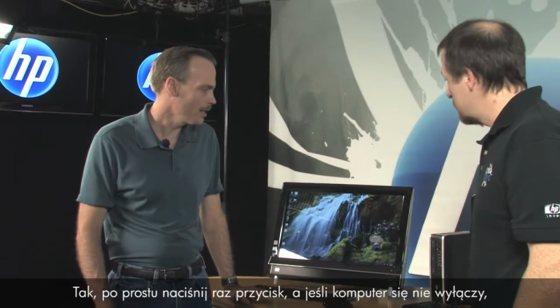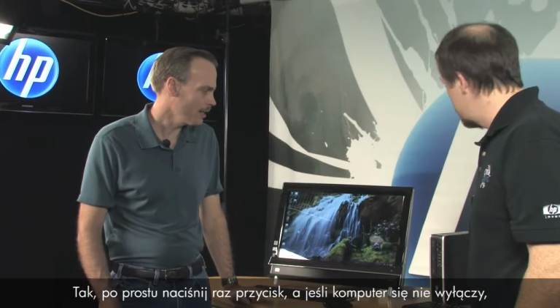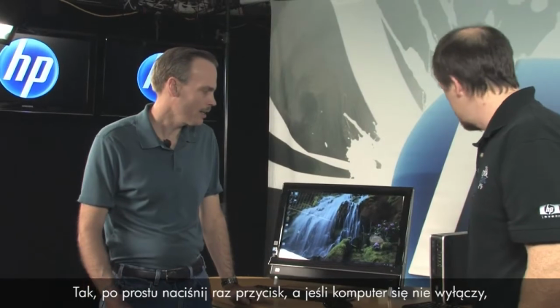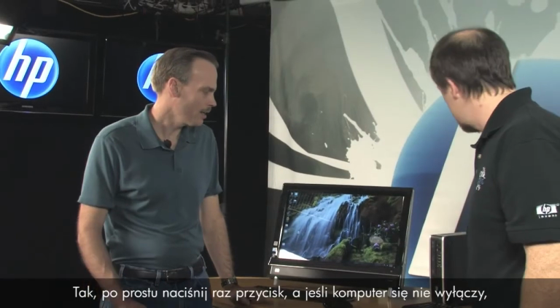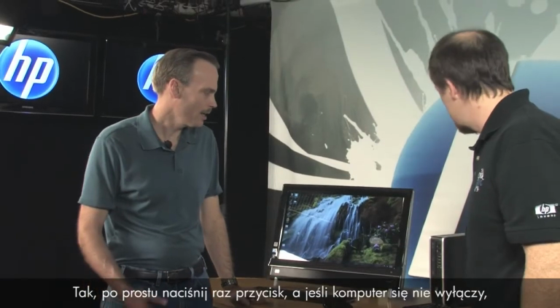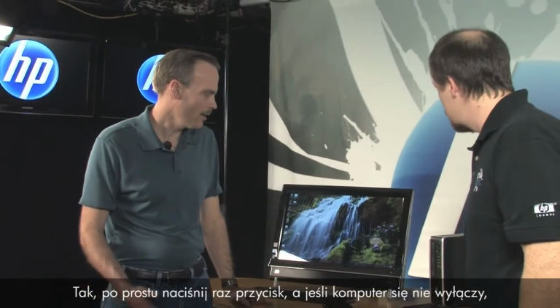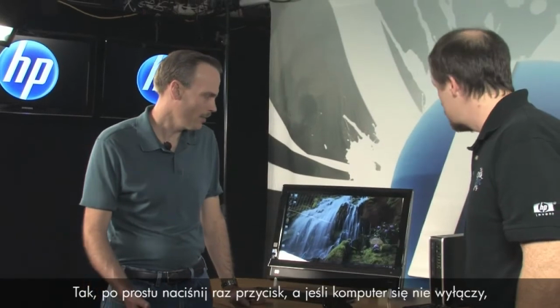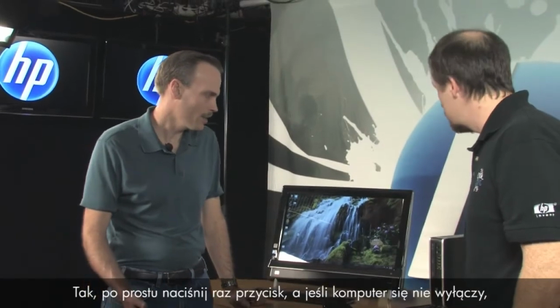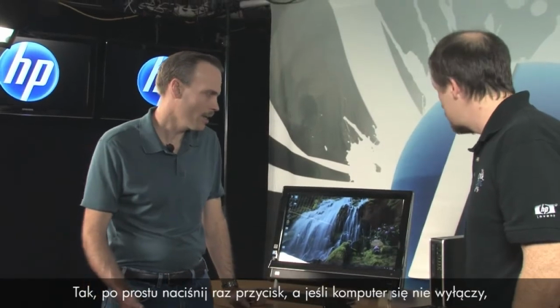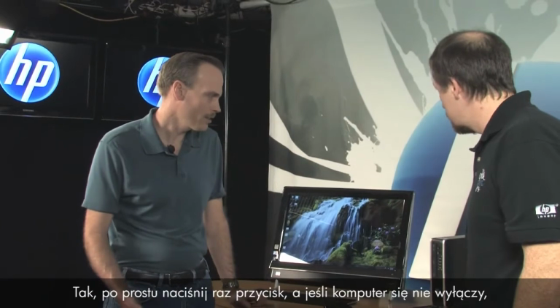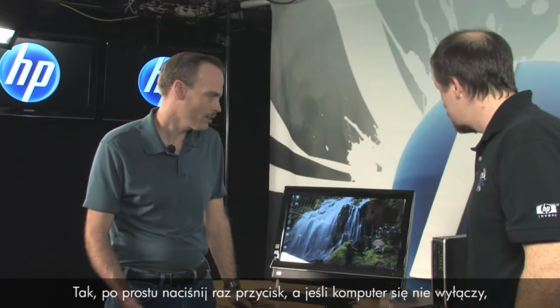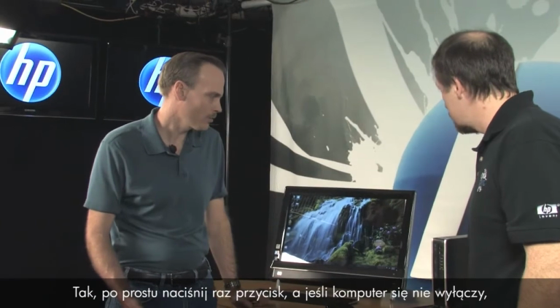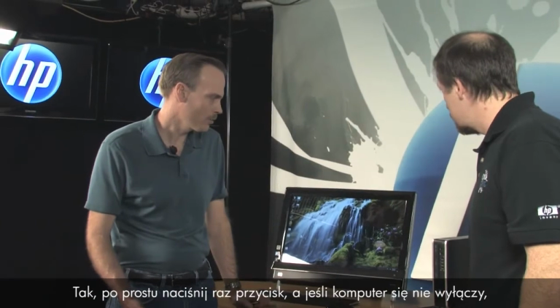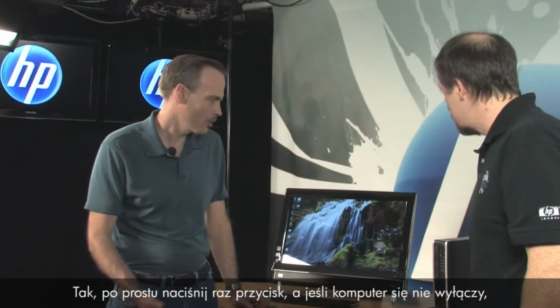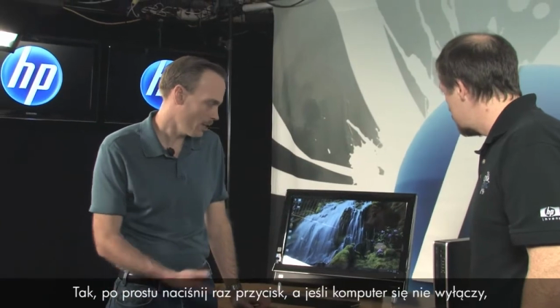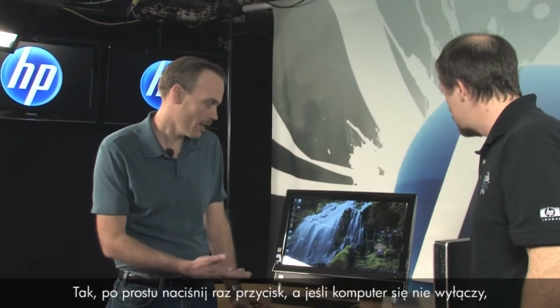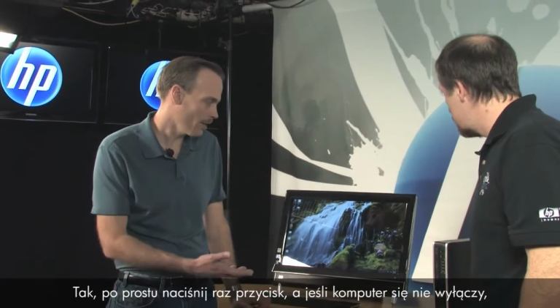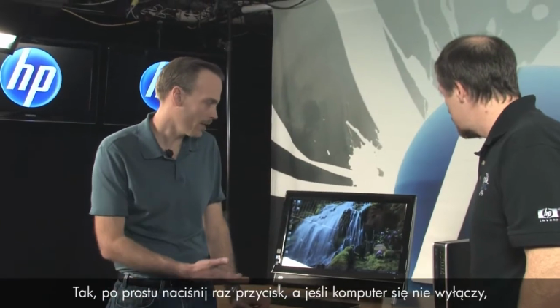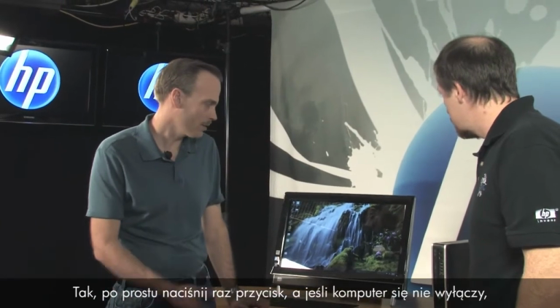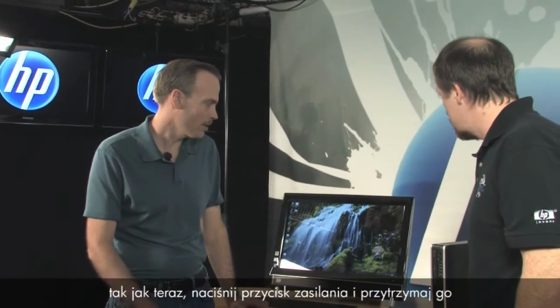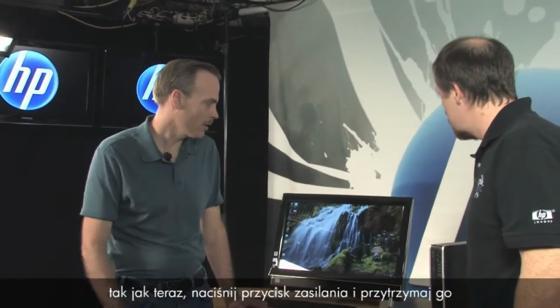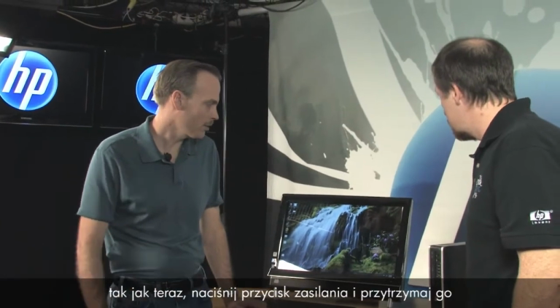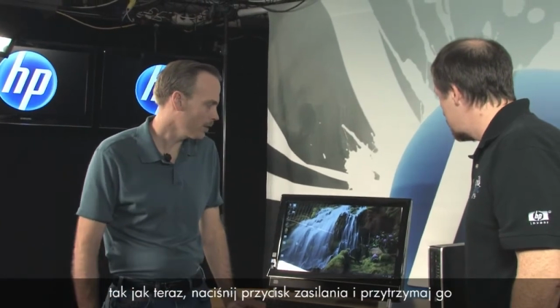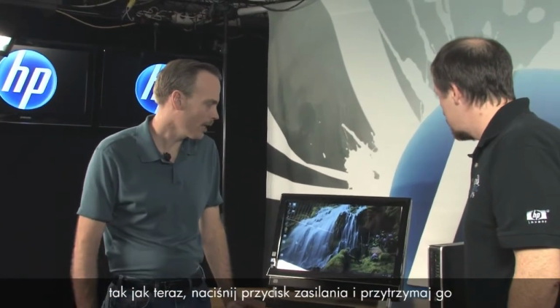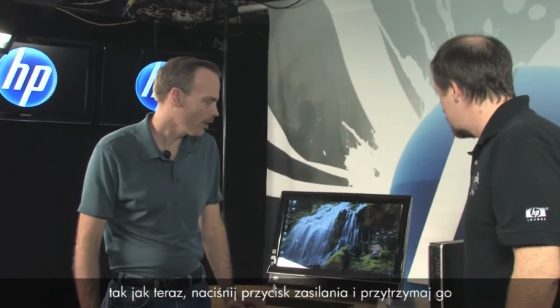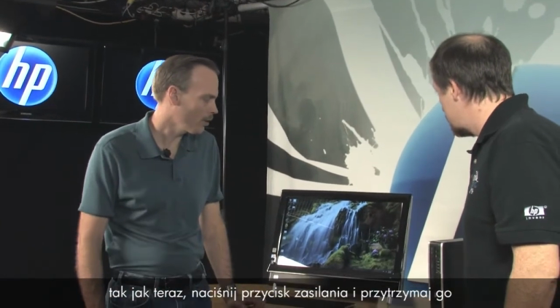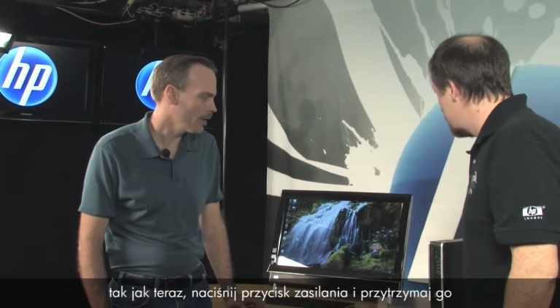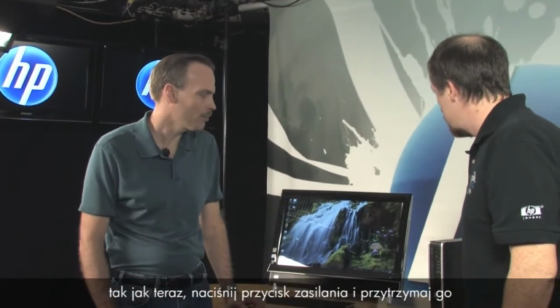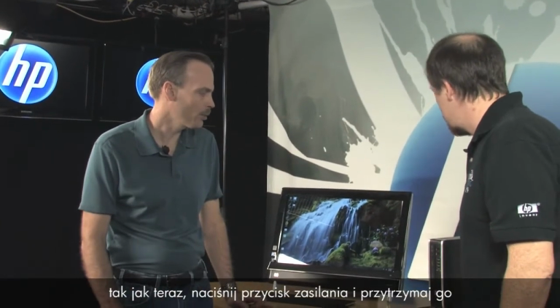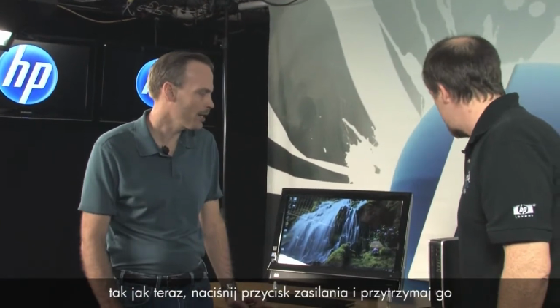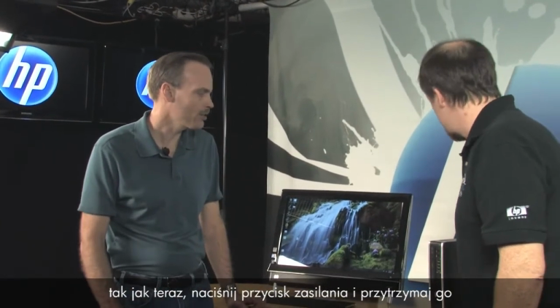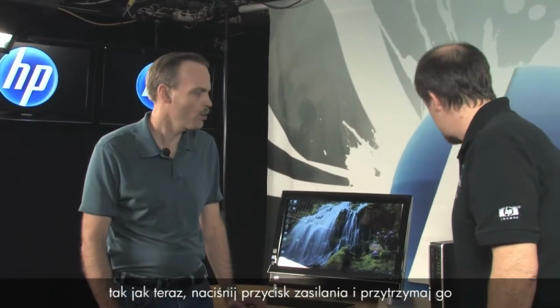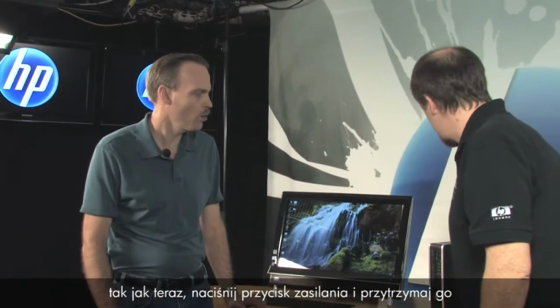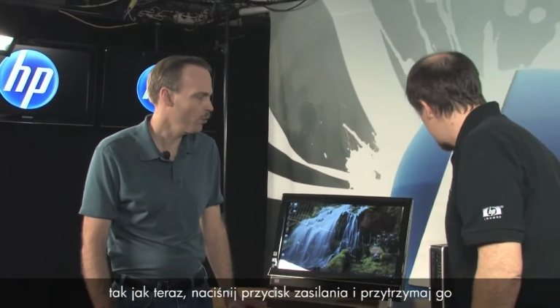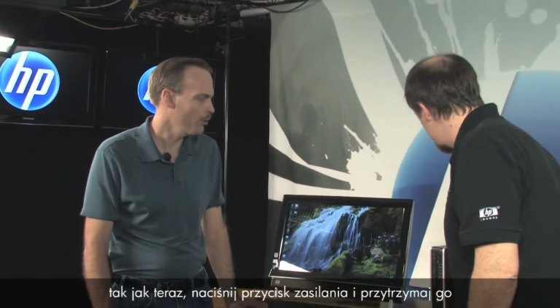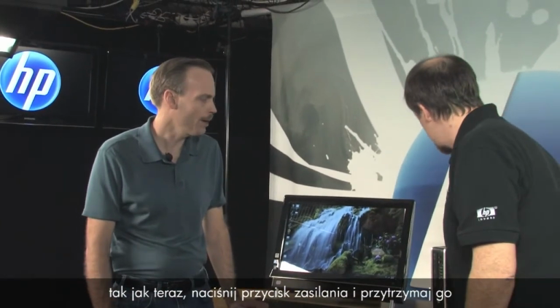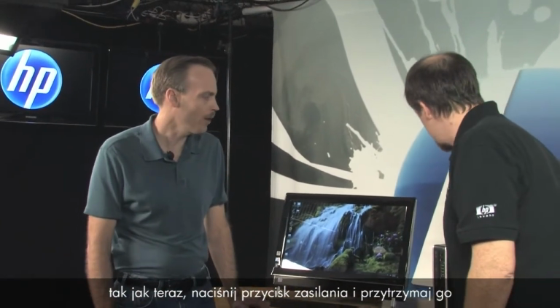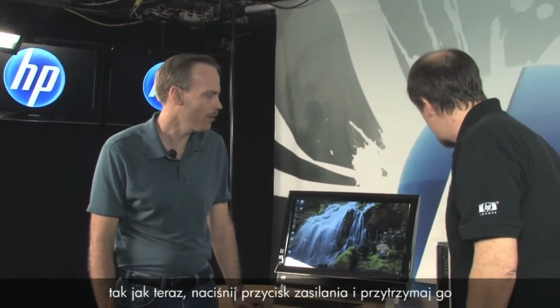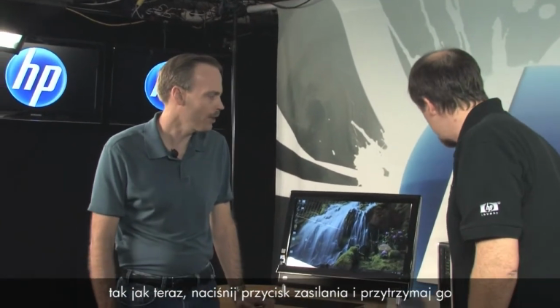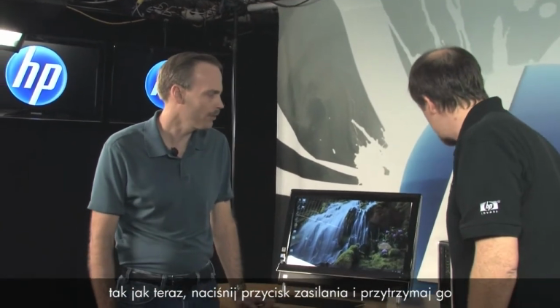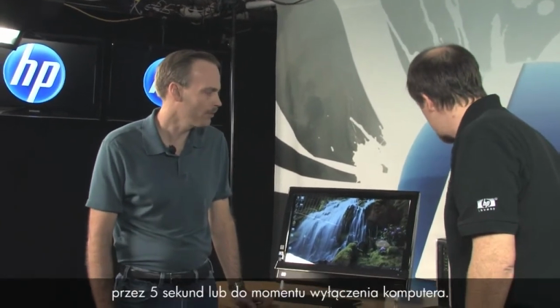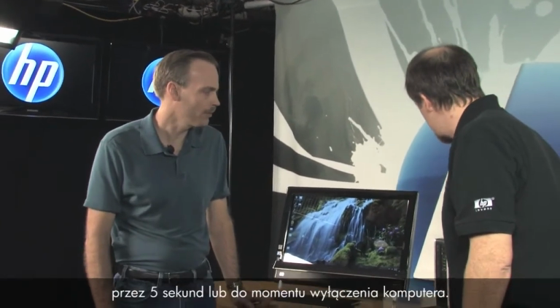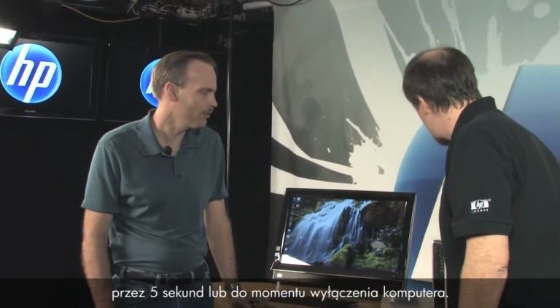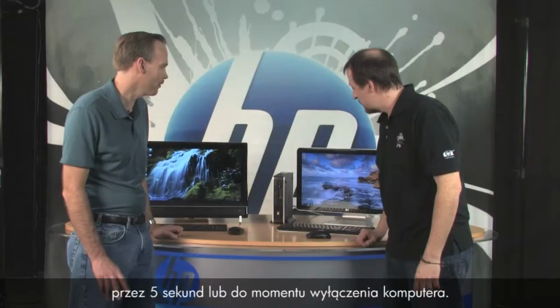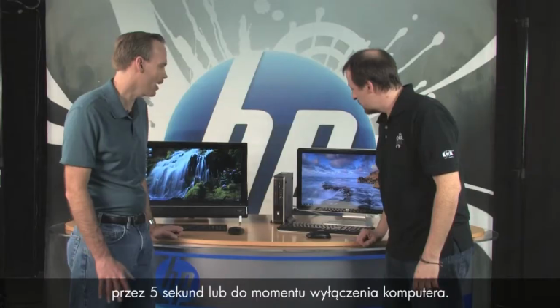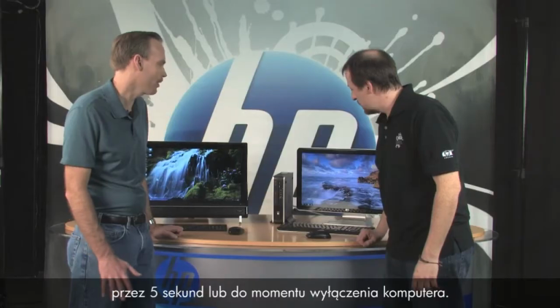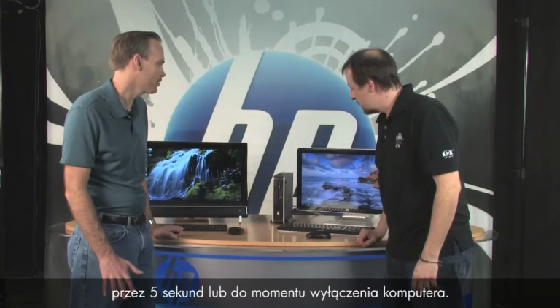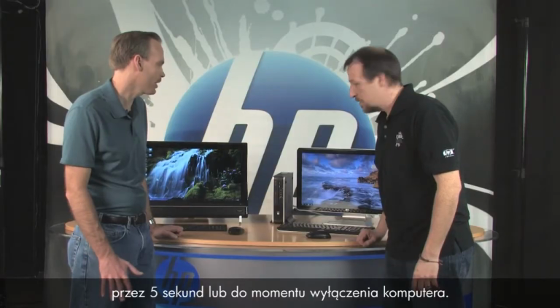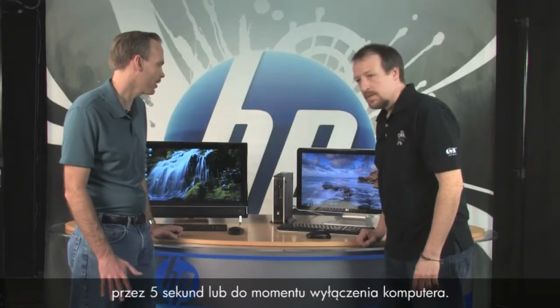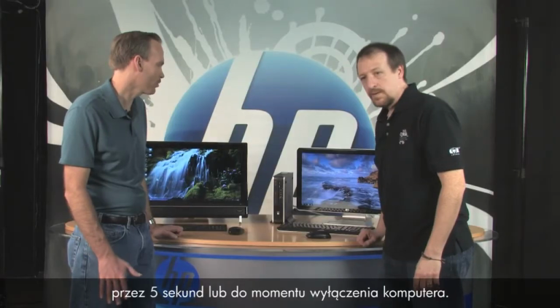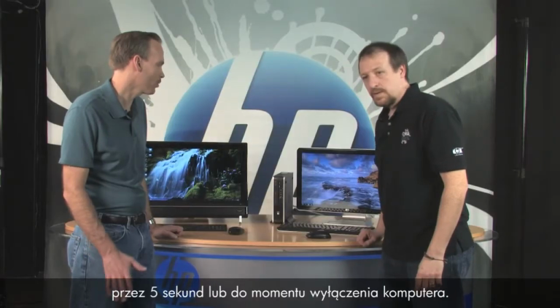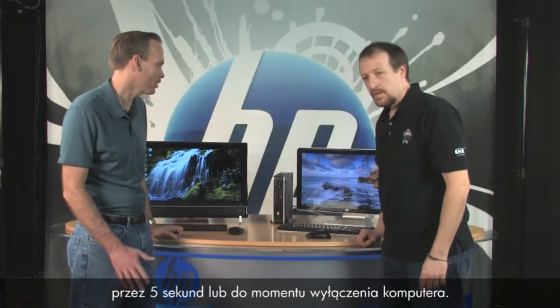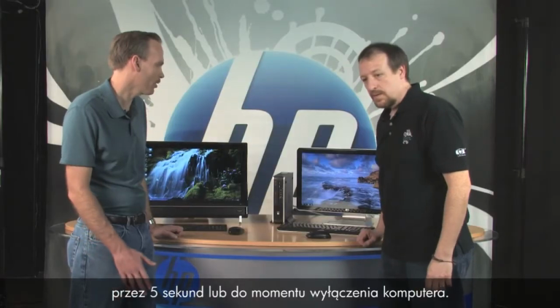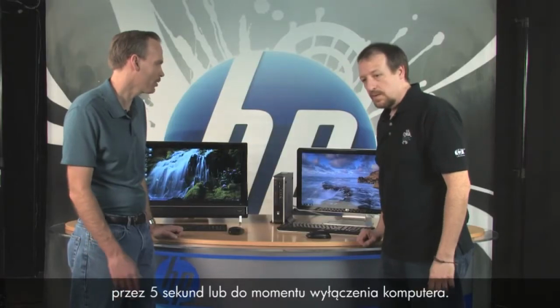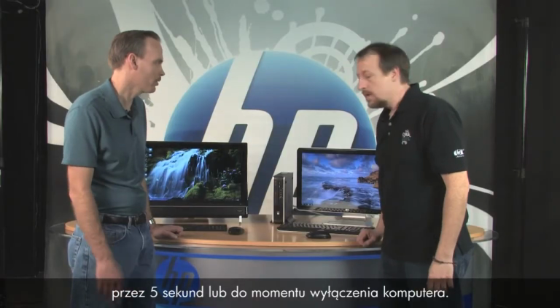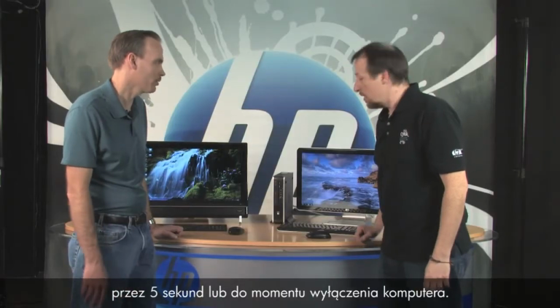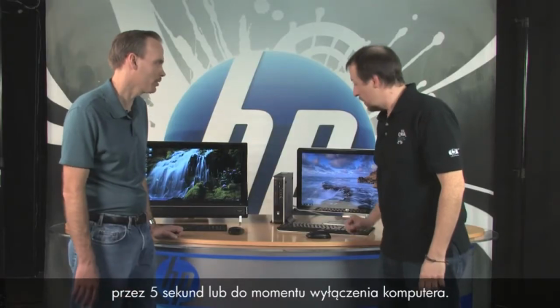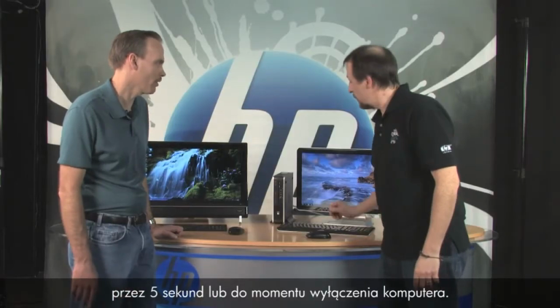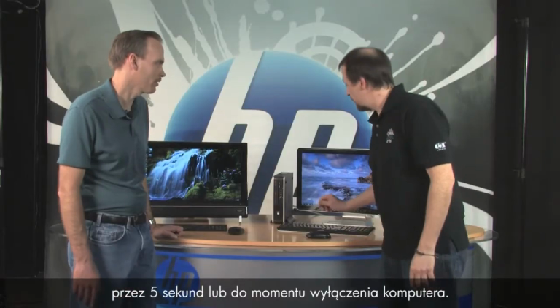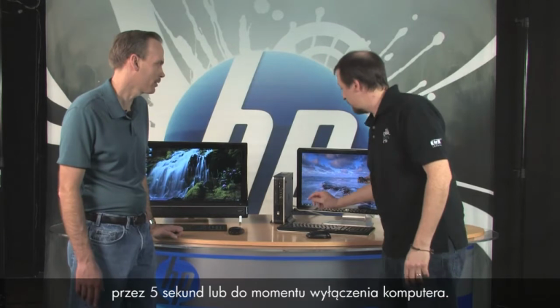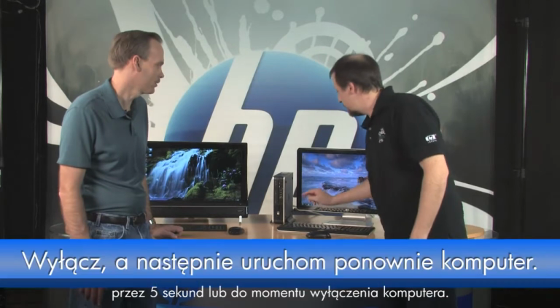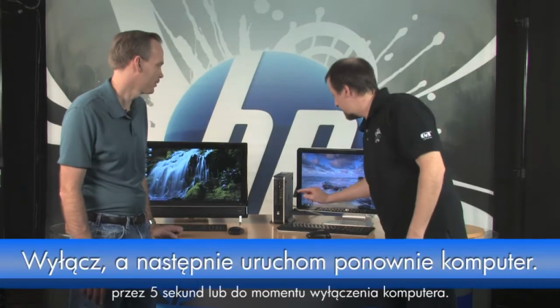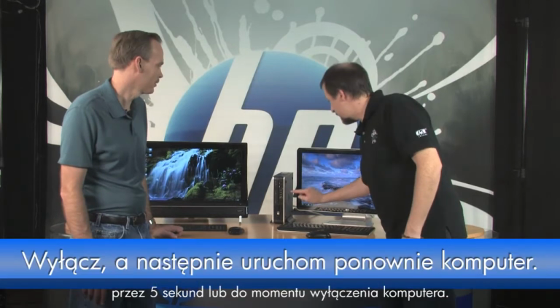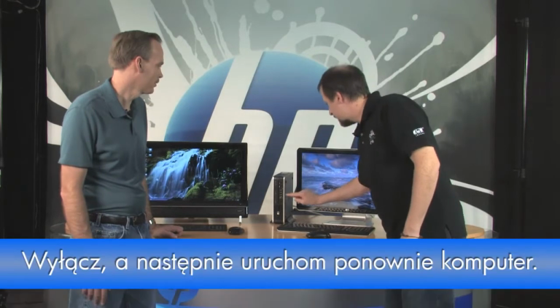If it doesn't shut down, go ahead and press and hold the power button for five seconds or until it turns off.